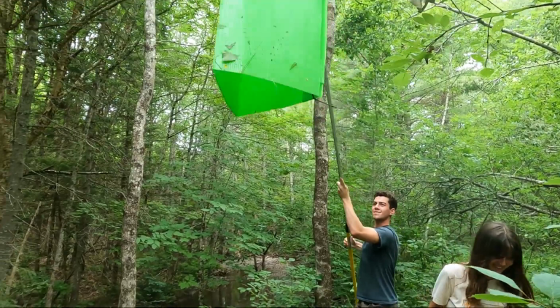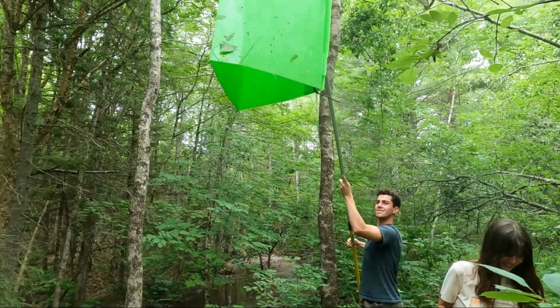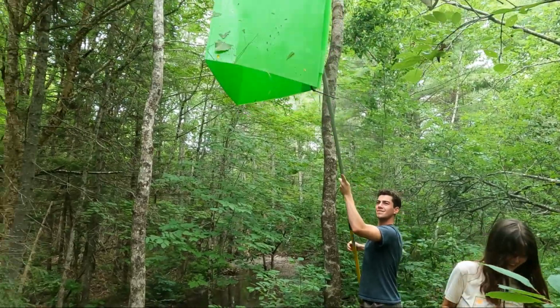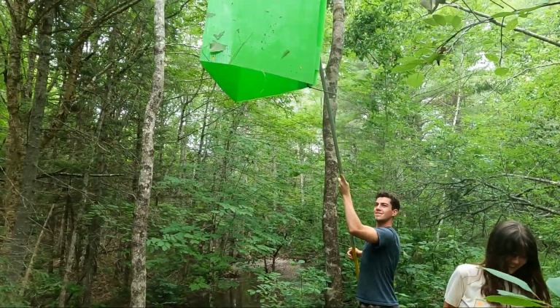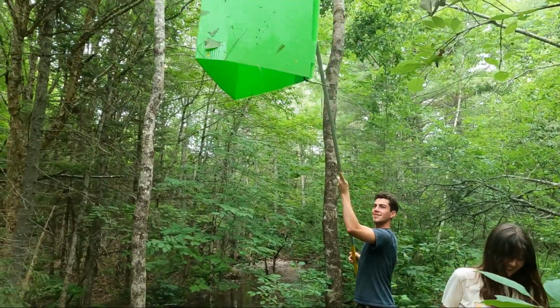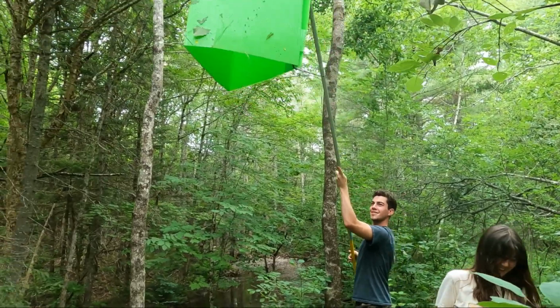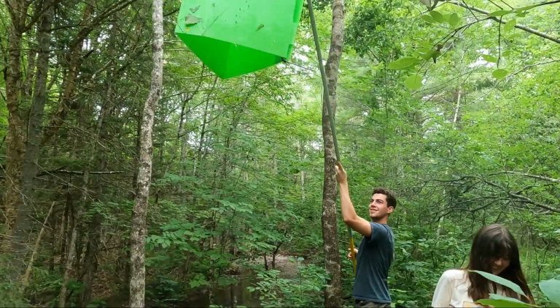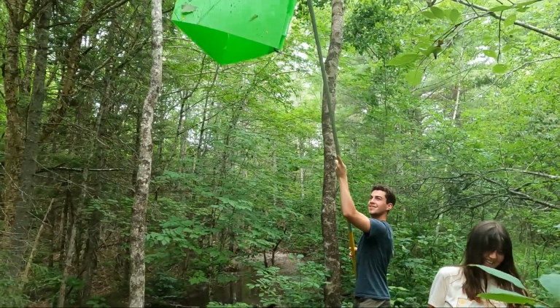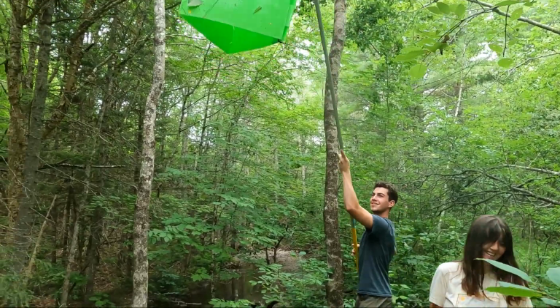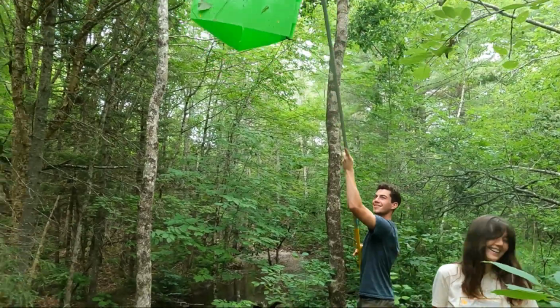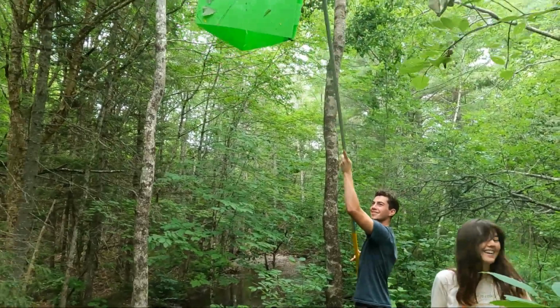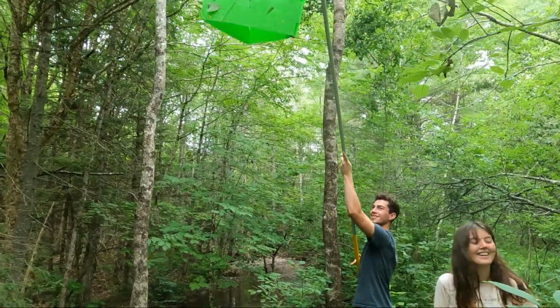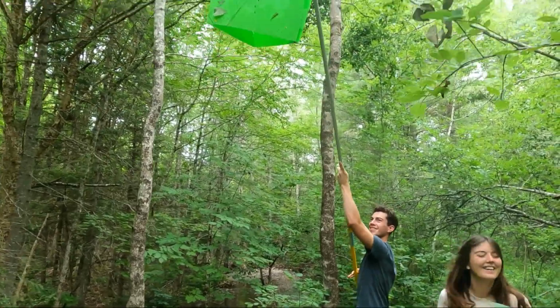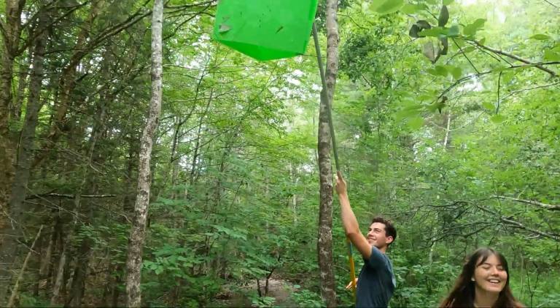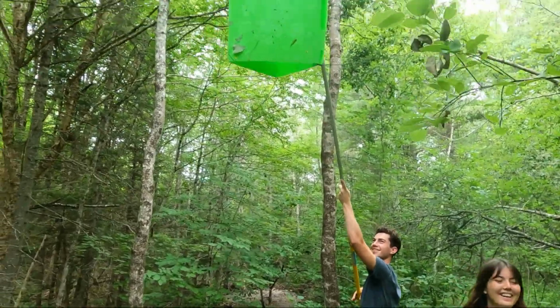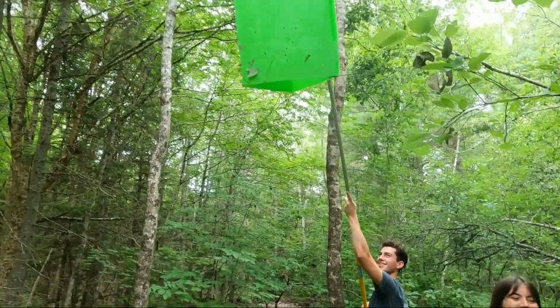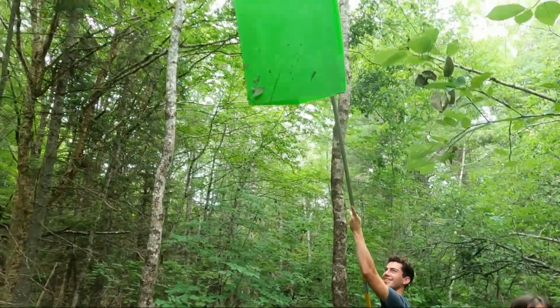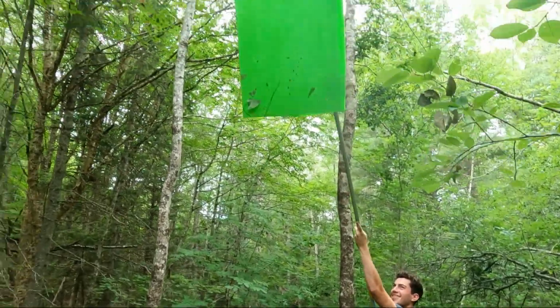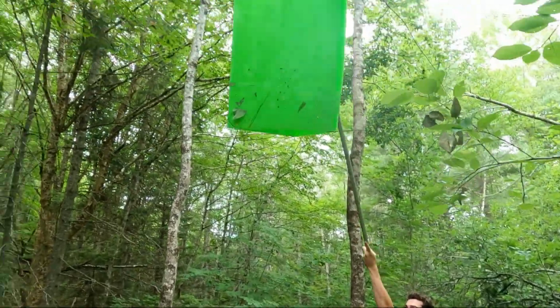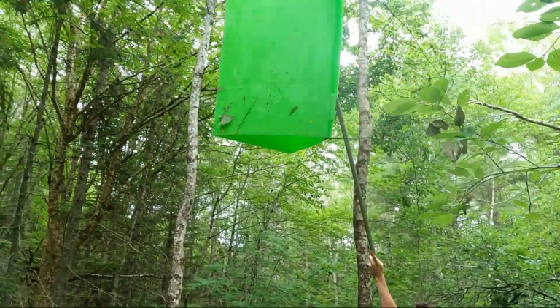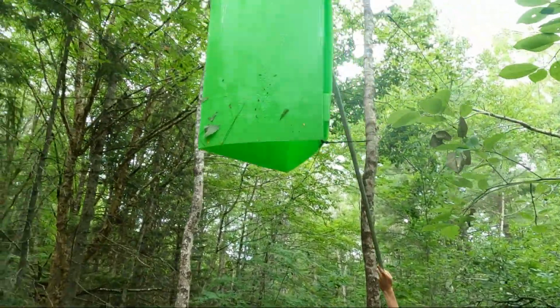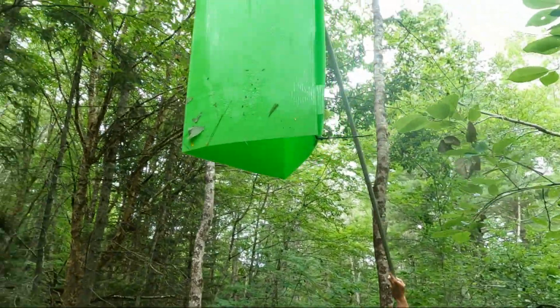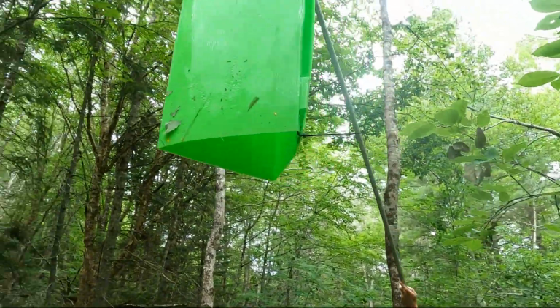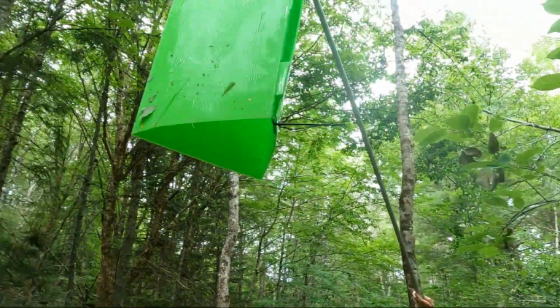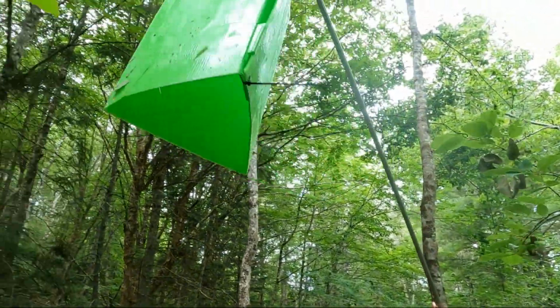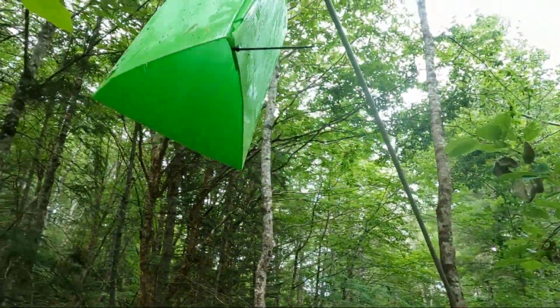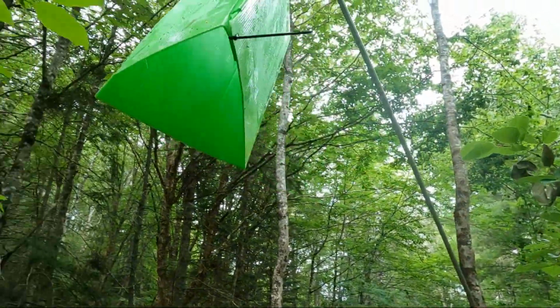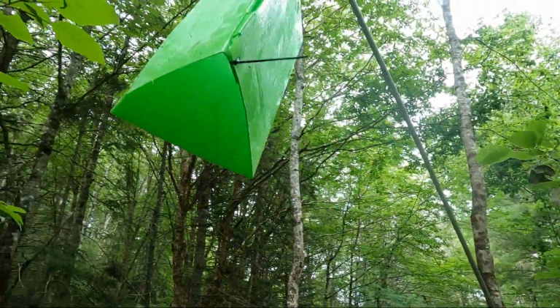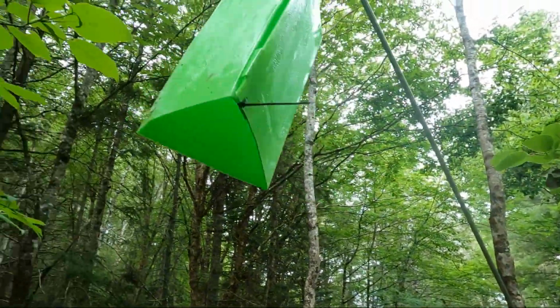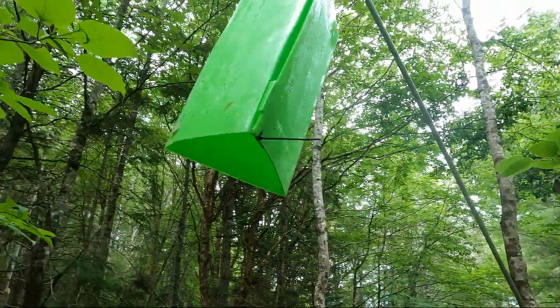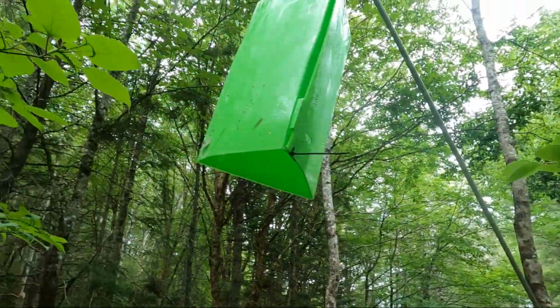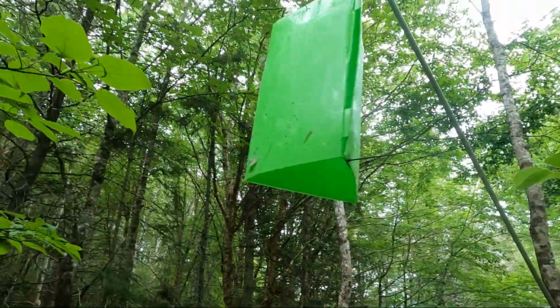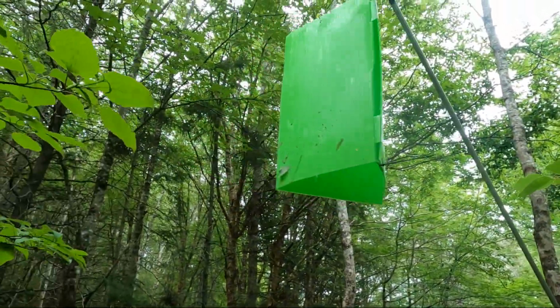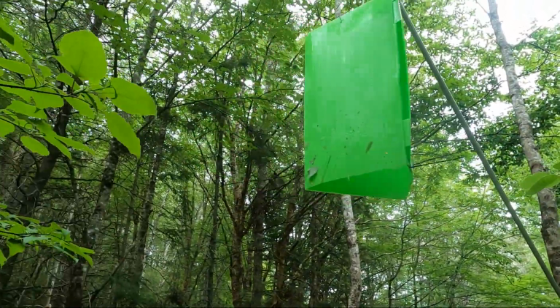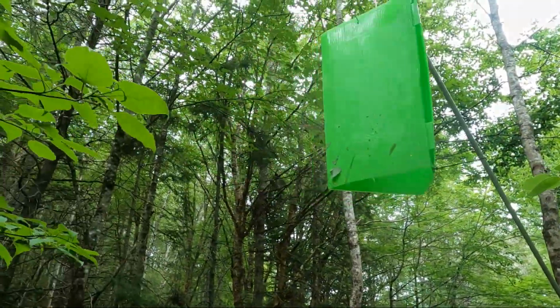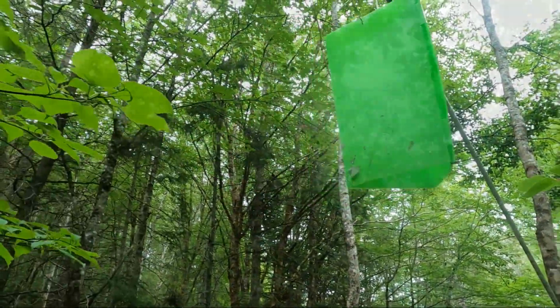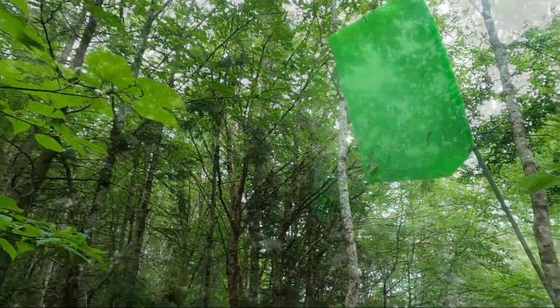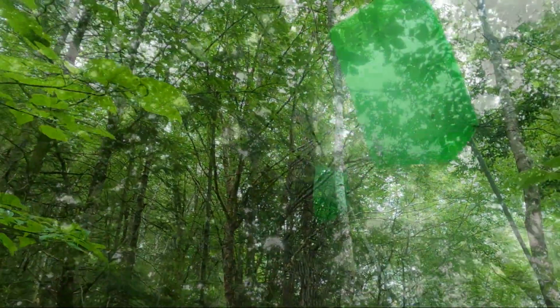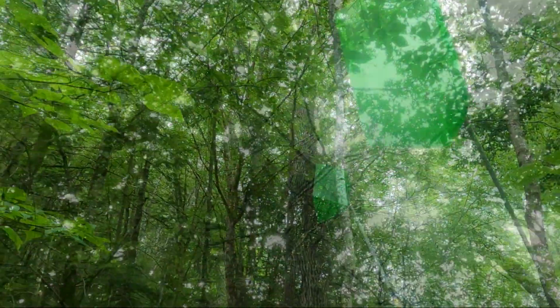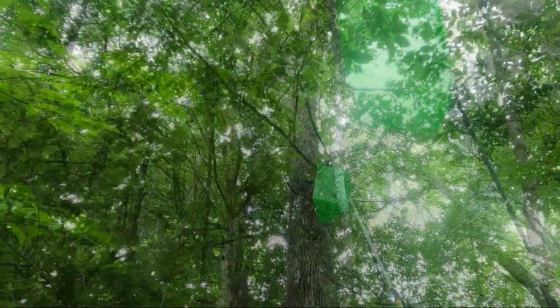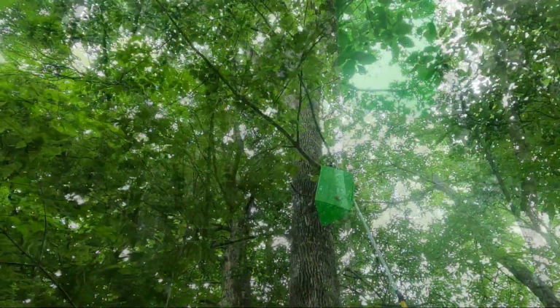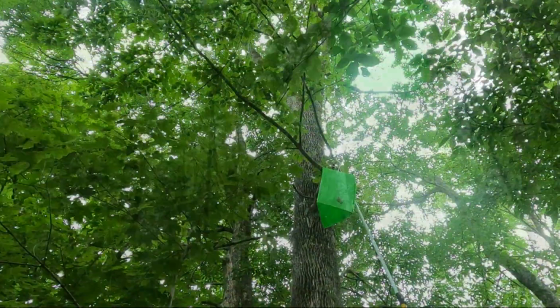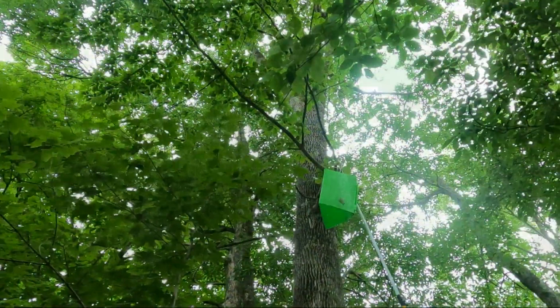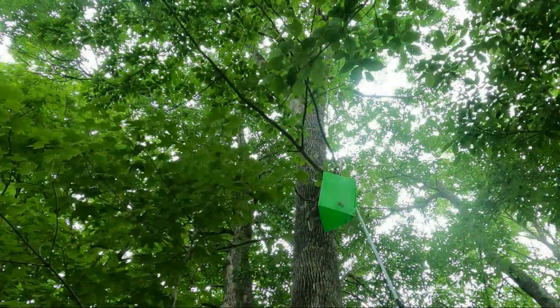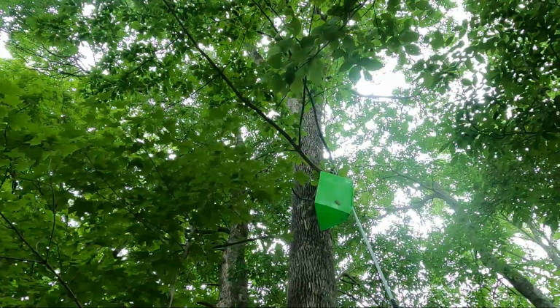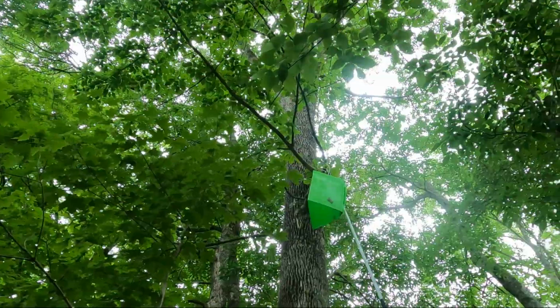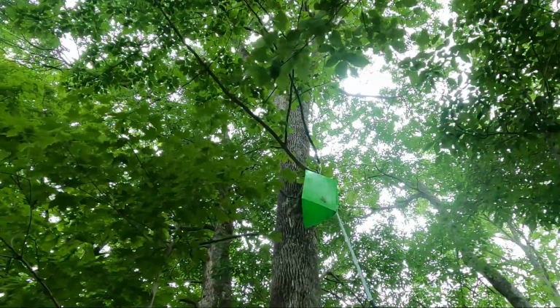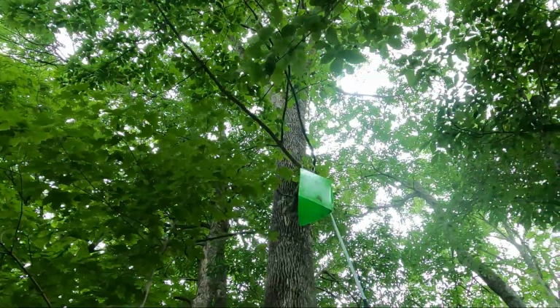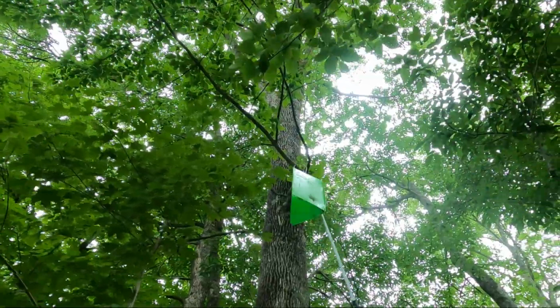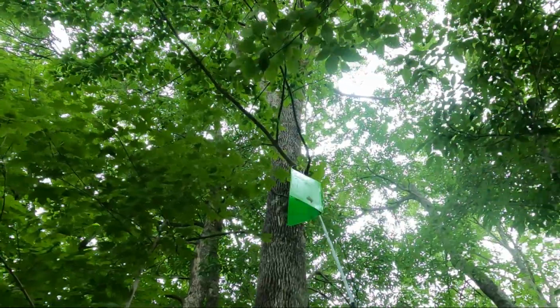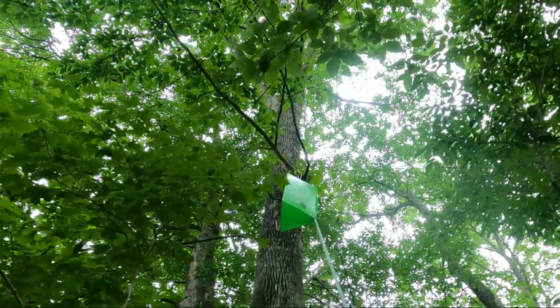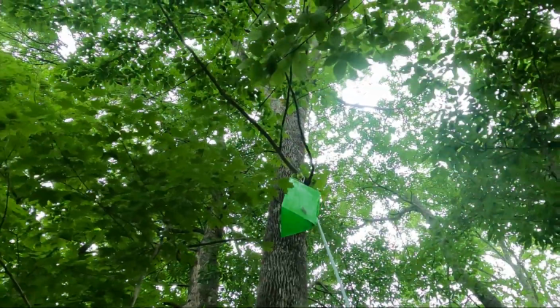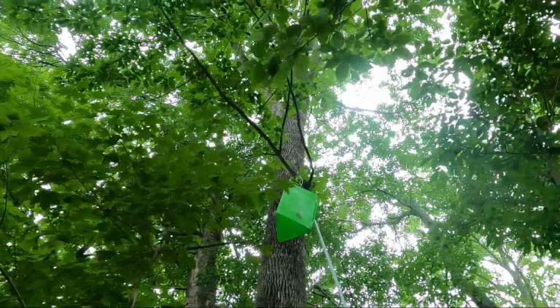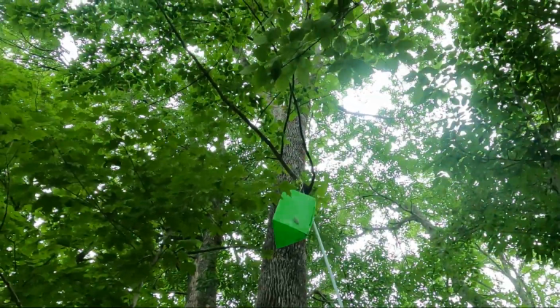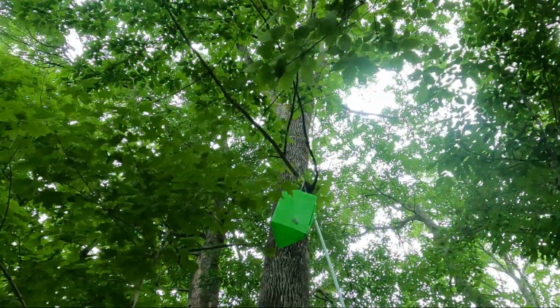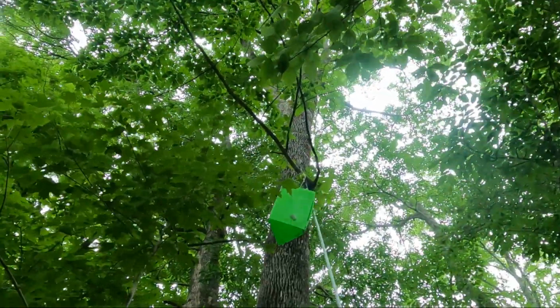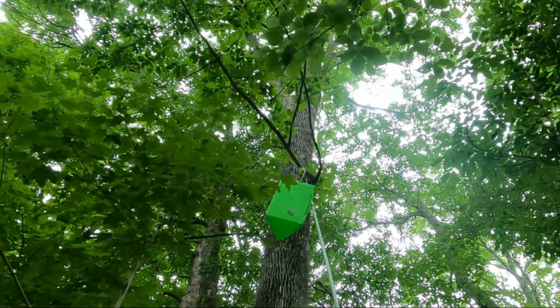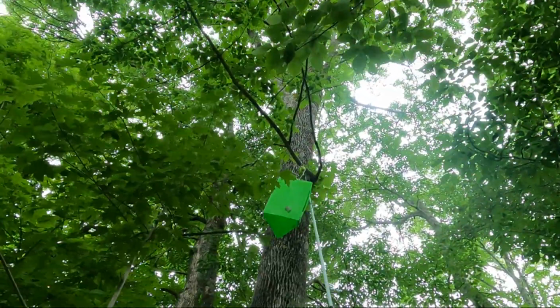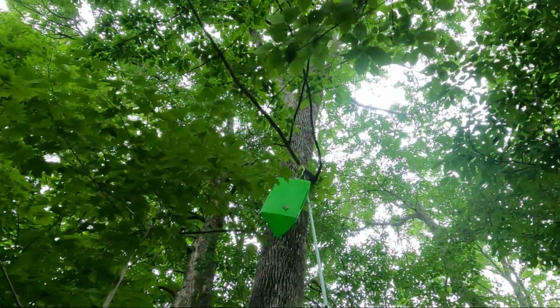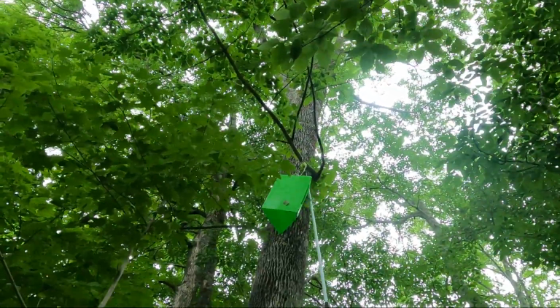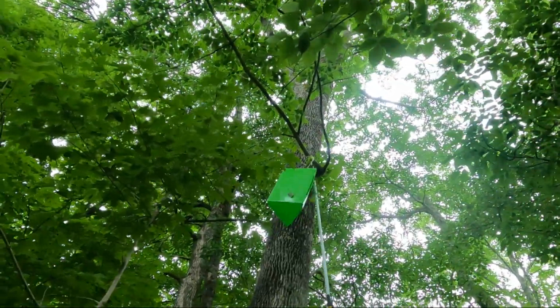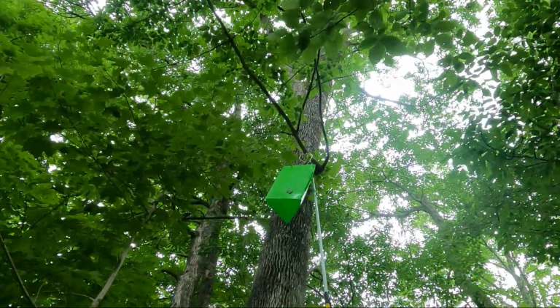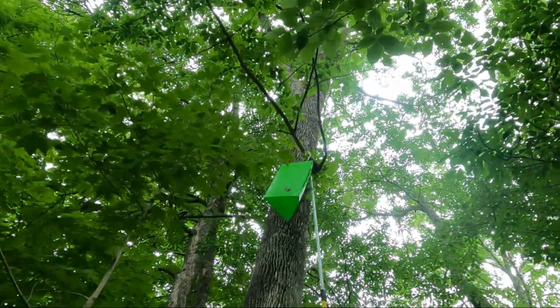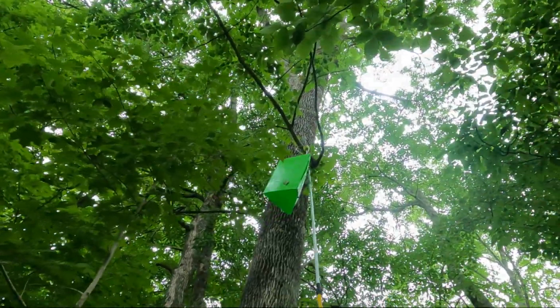We will check on them a couple of times to make sure they're intact and hanging properly before taking them down for inspection near the end of August.